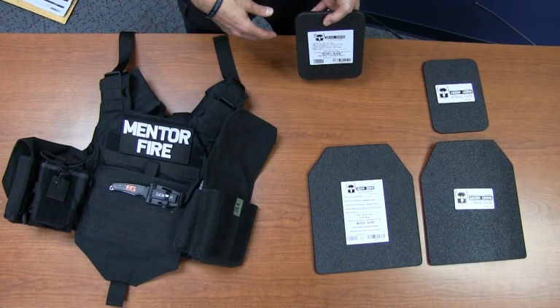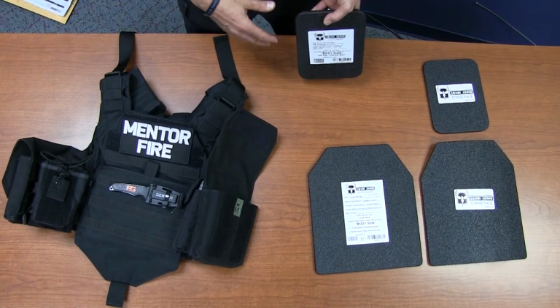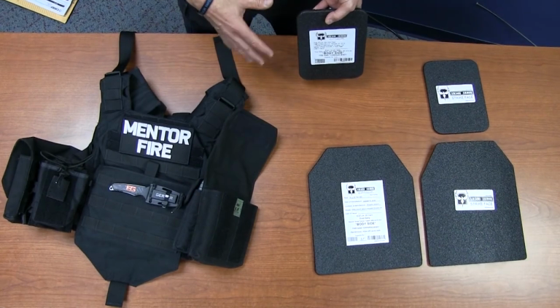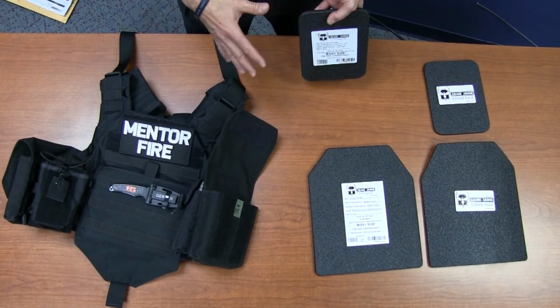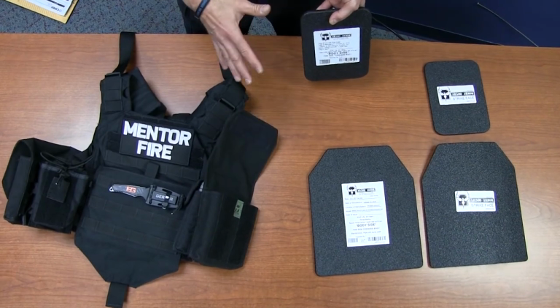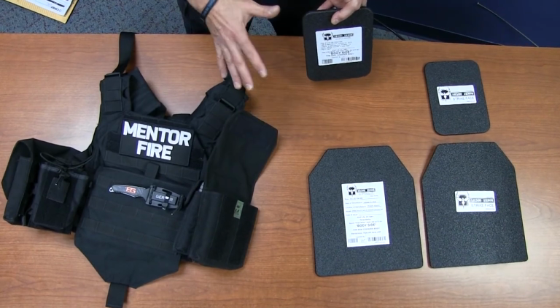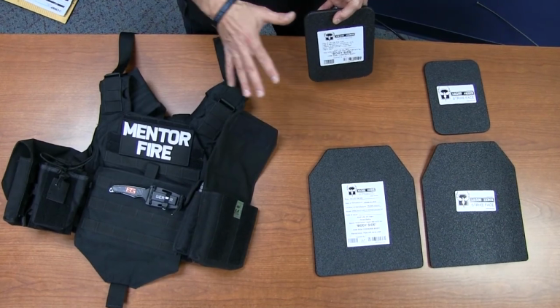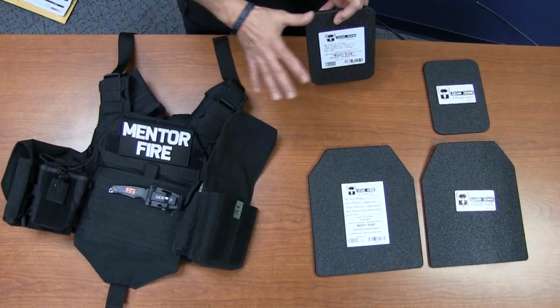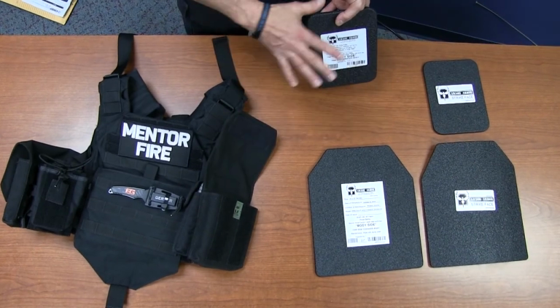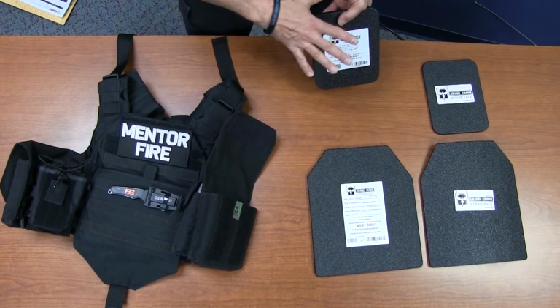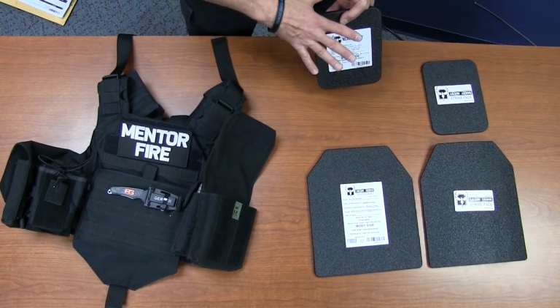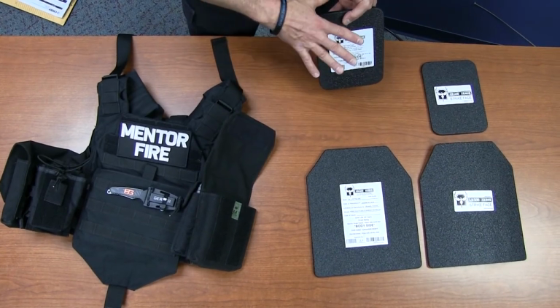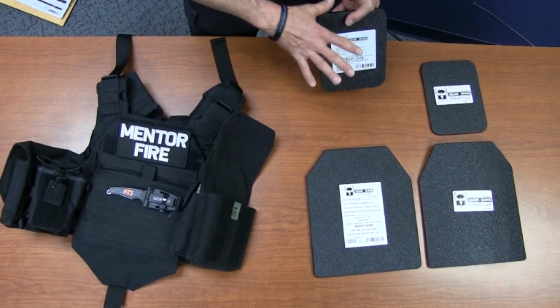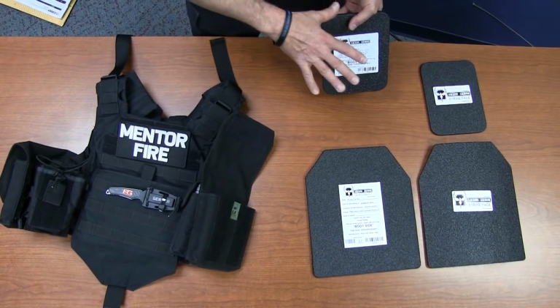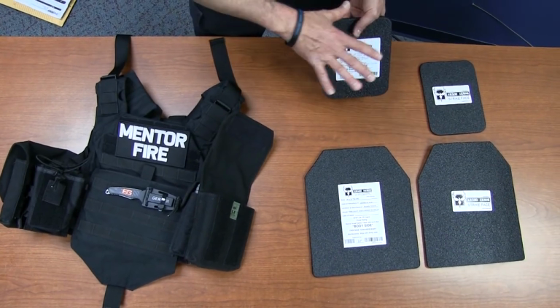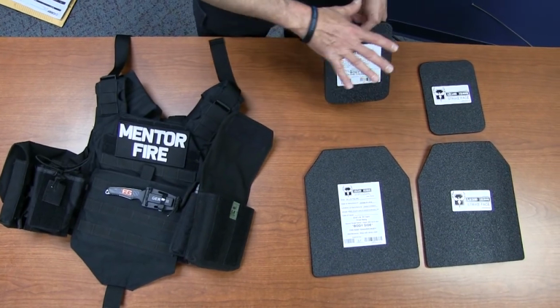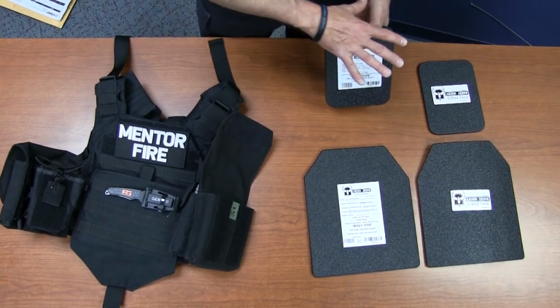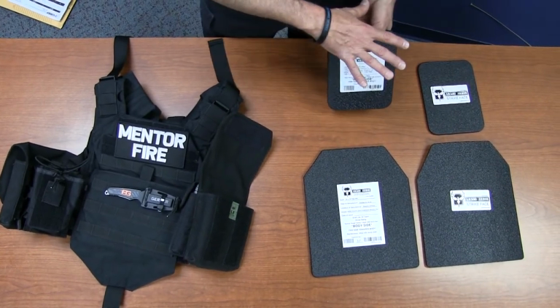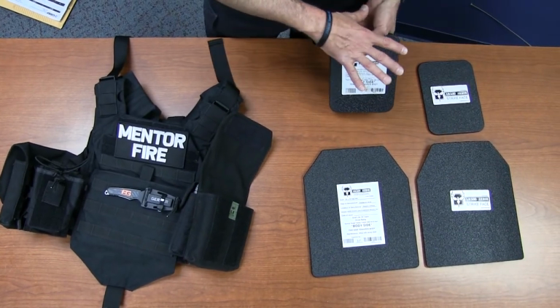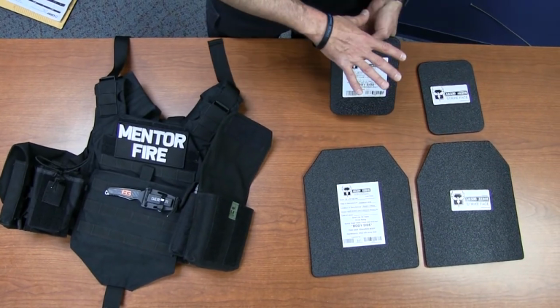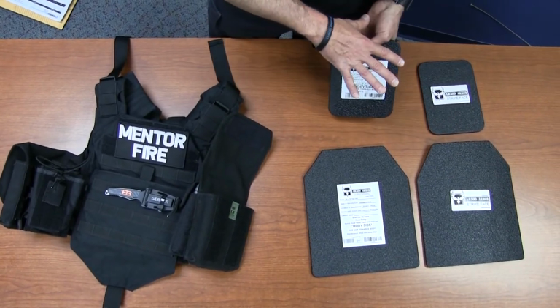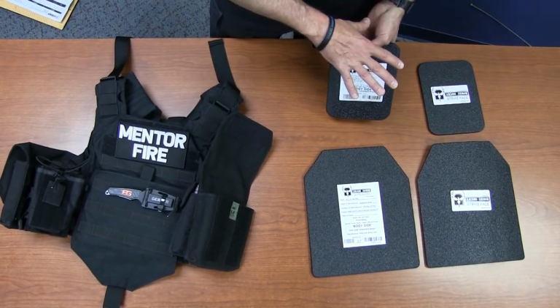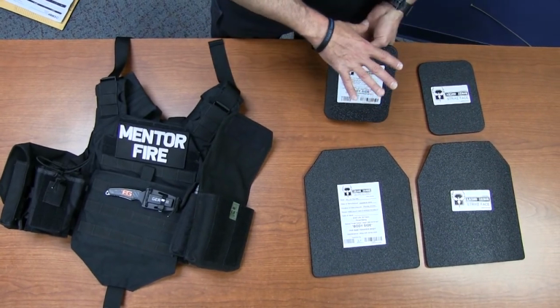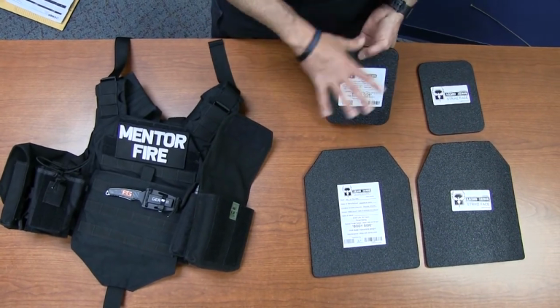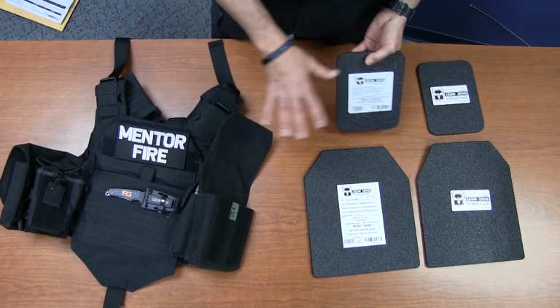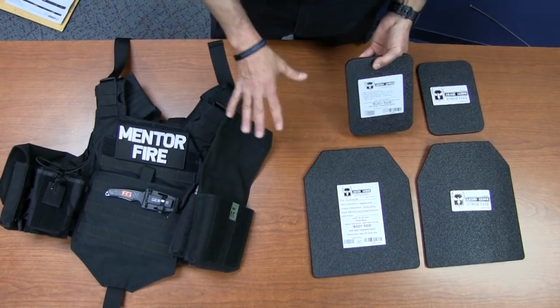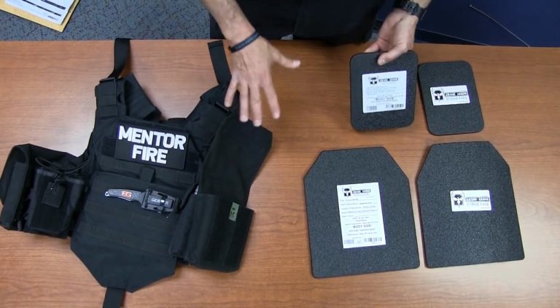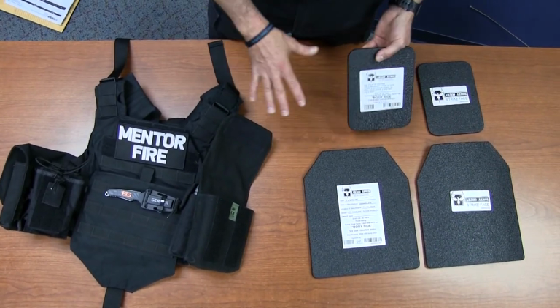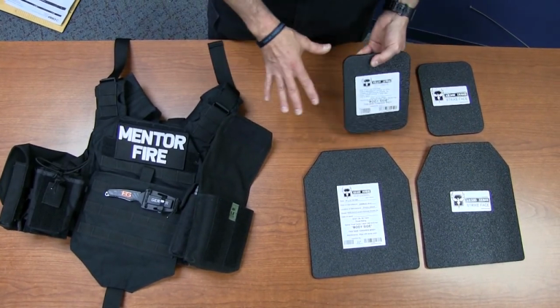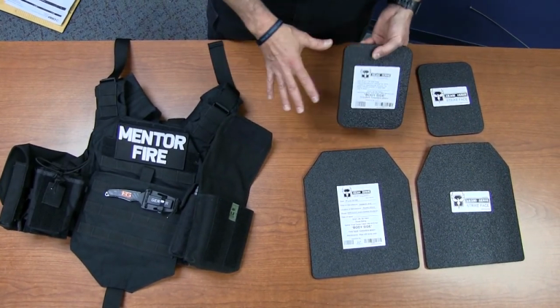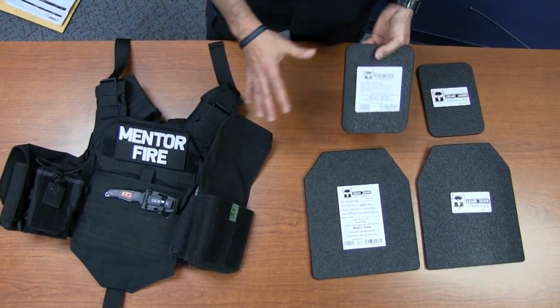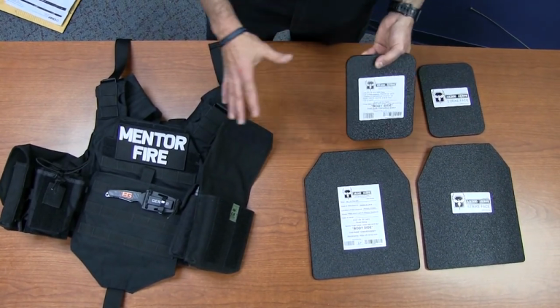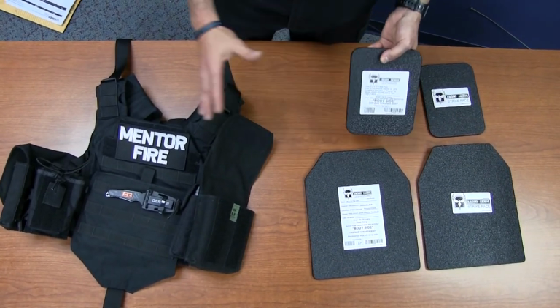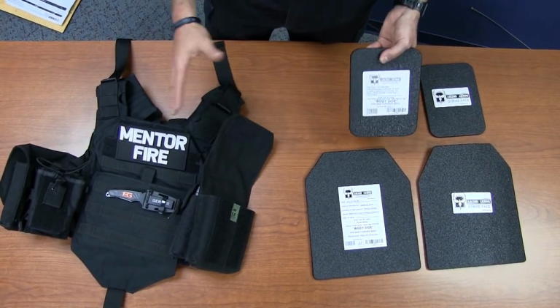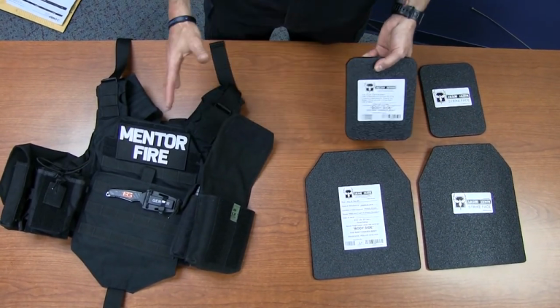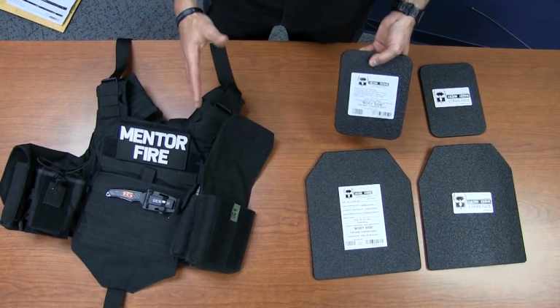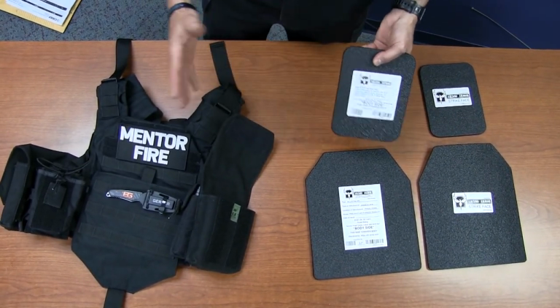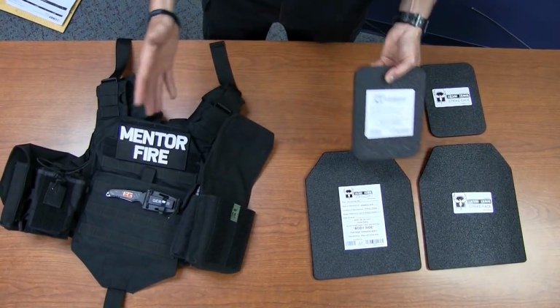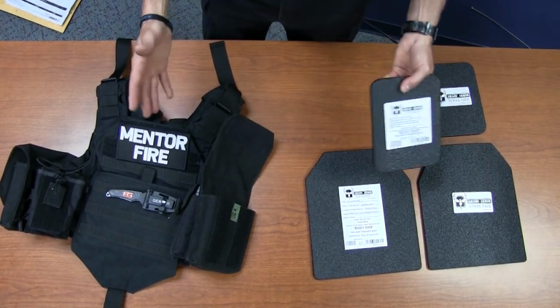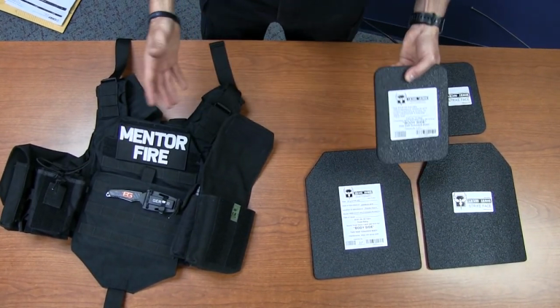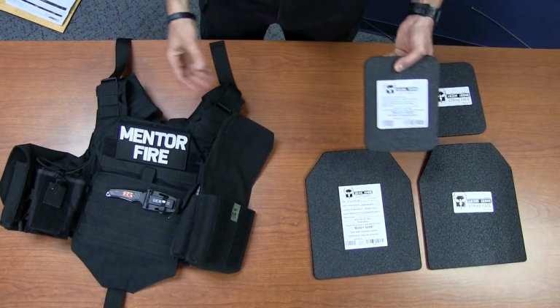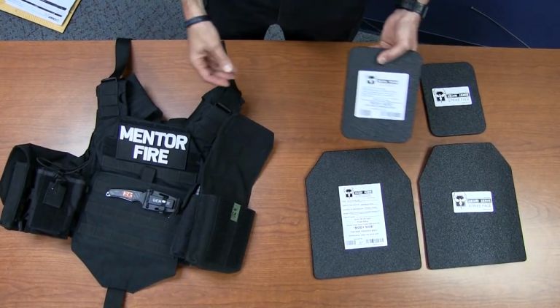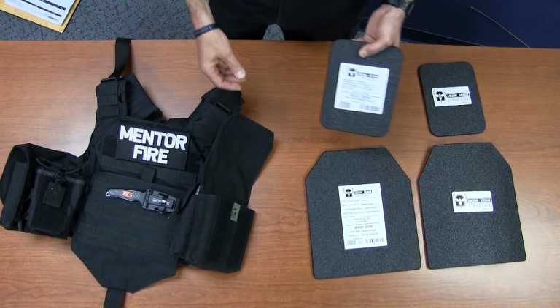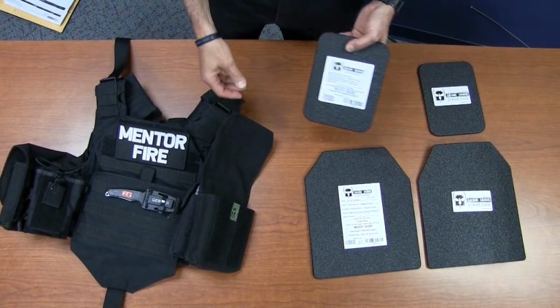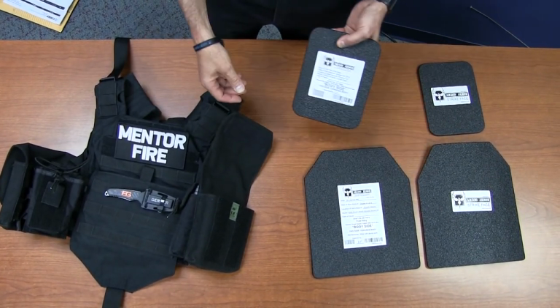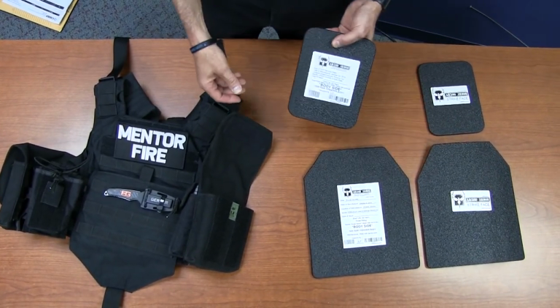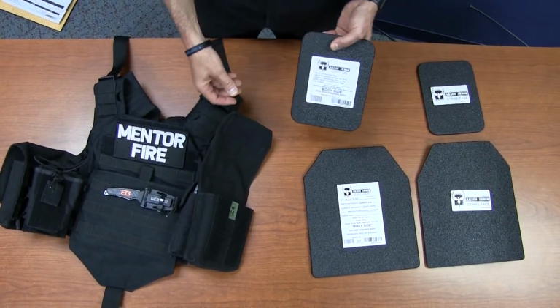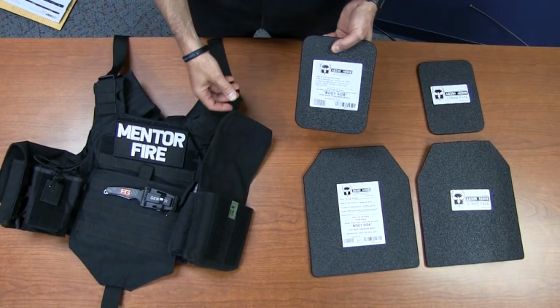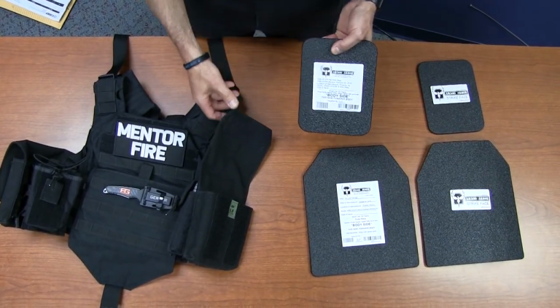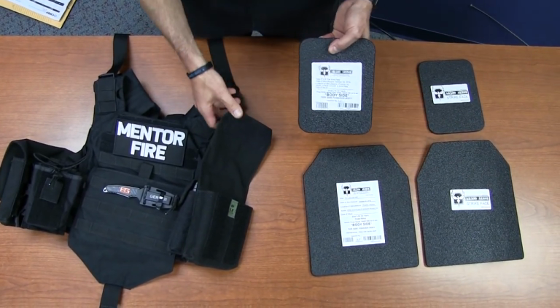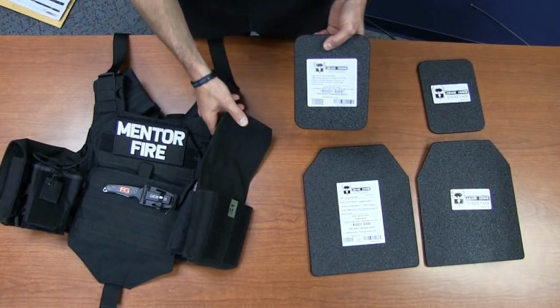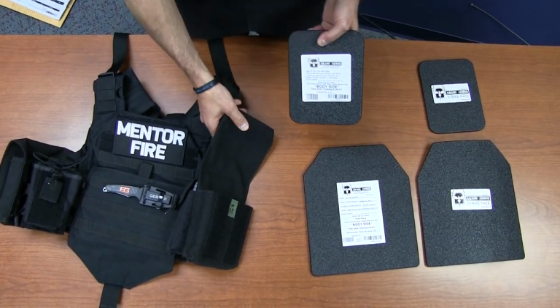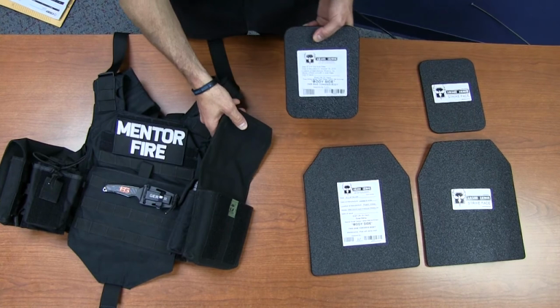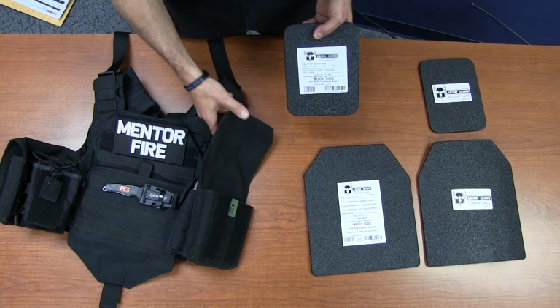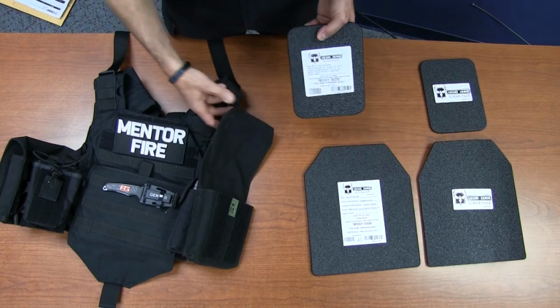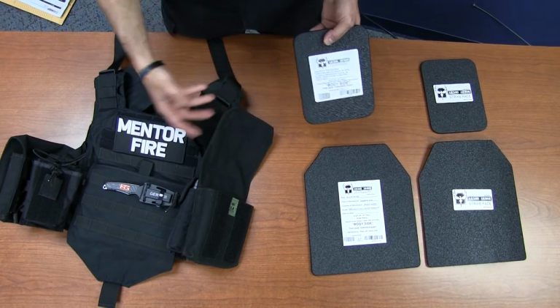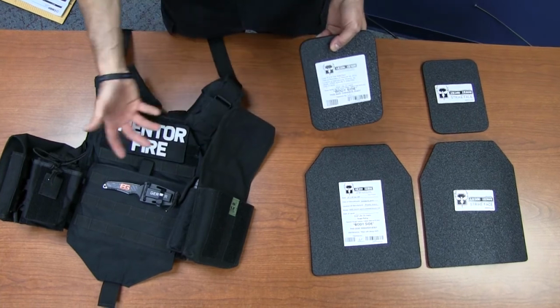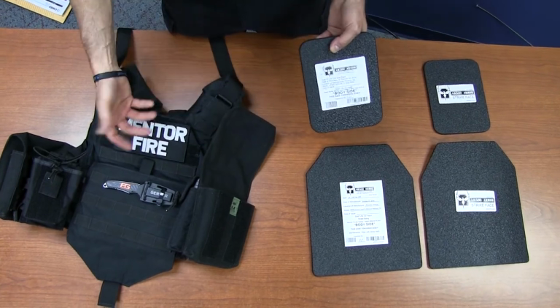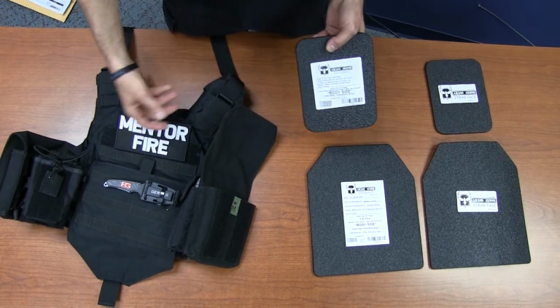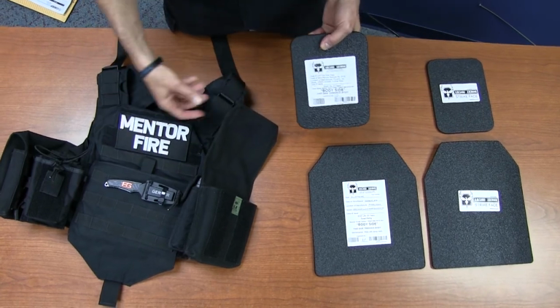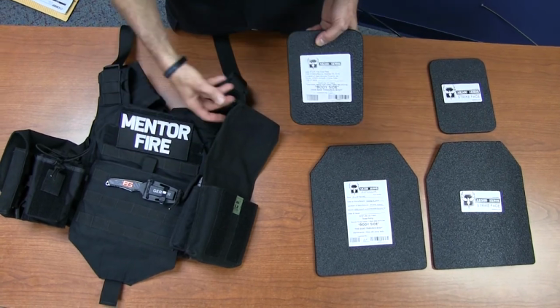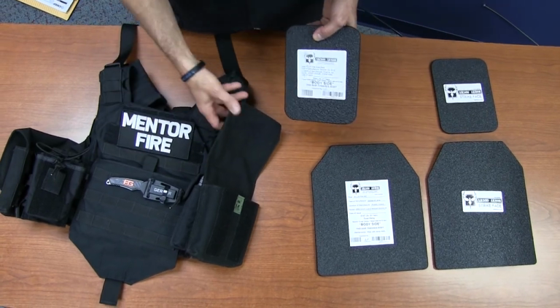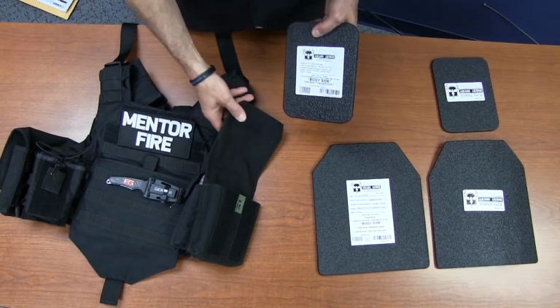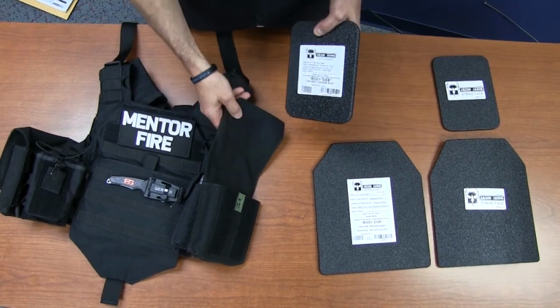I have it all apart so that you guys can see it out of the holder and out of the plate carrier.